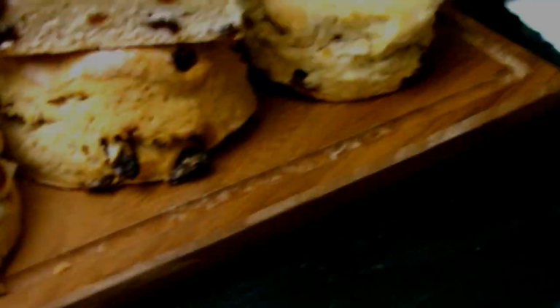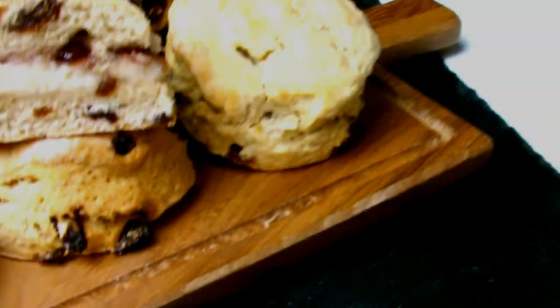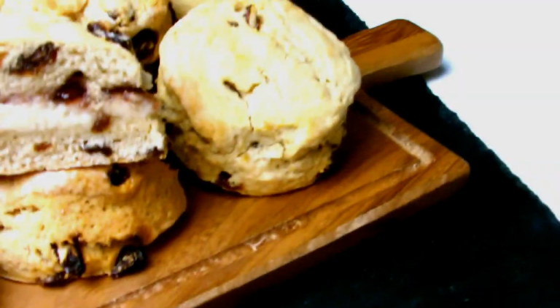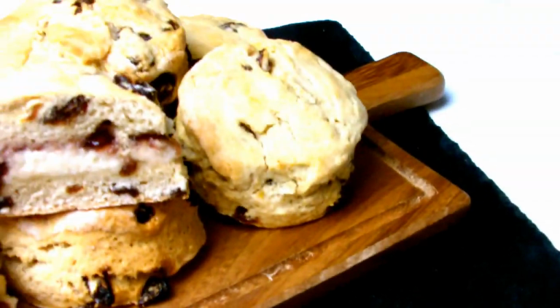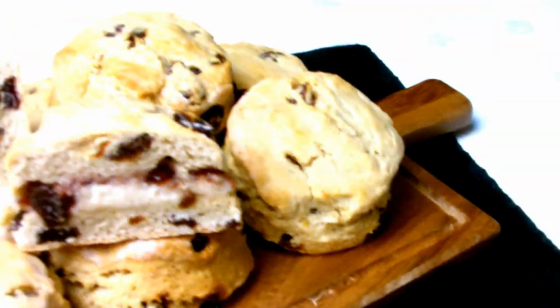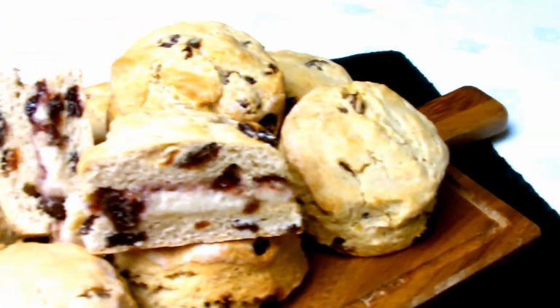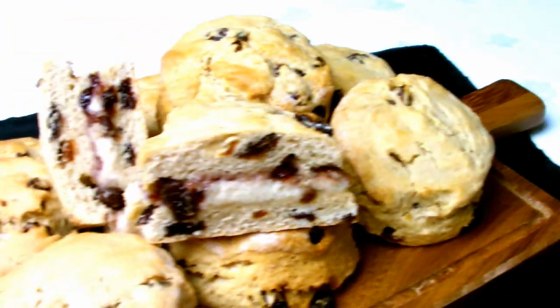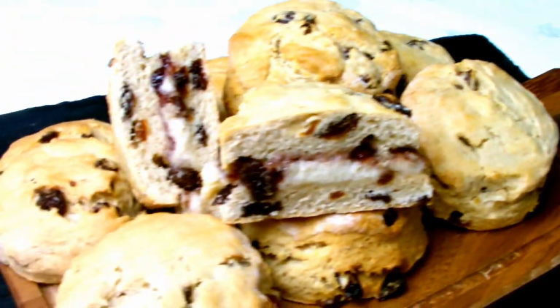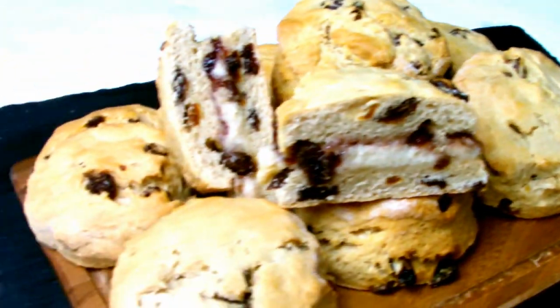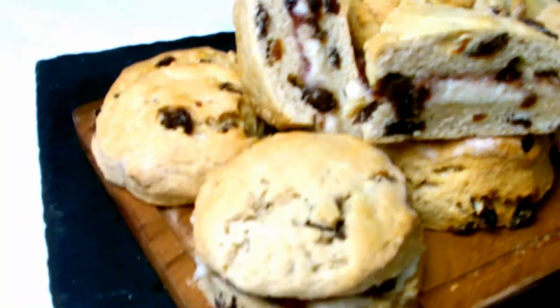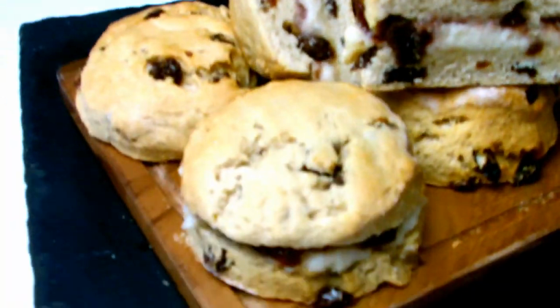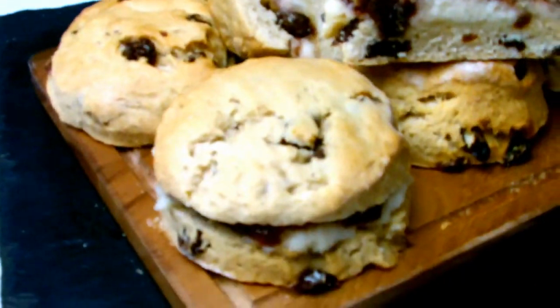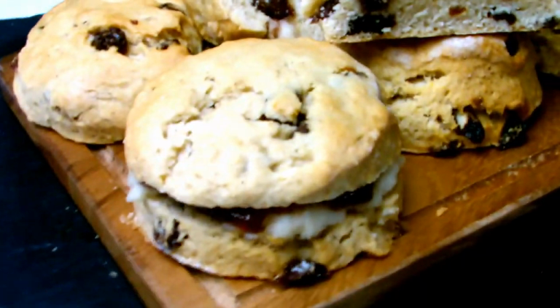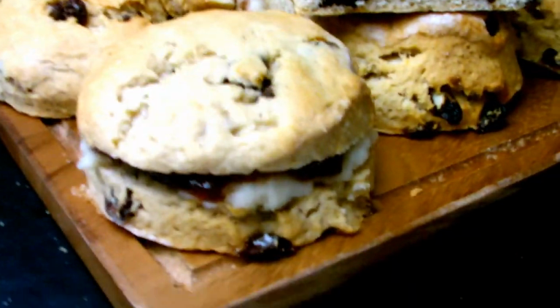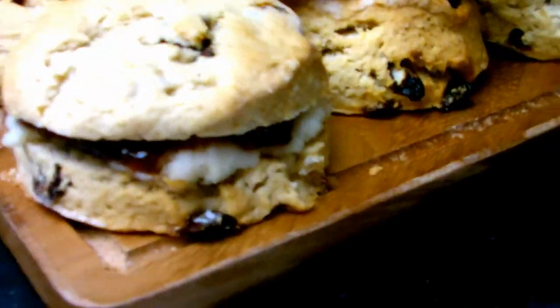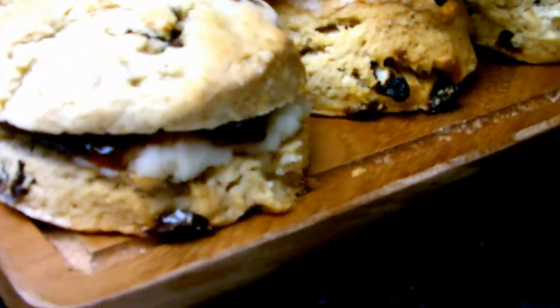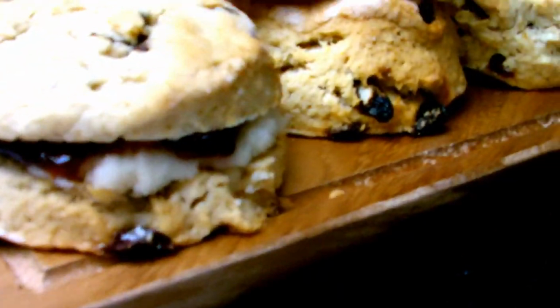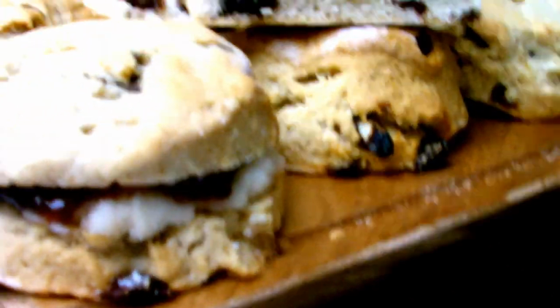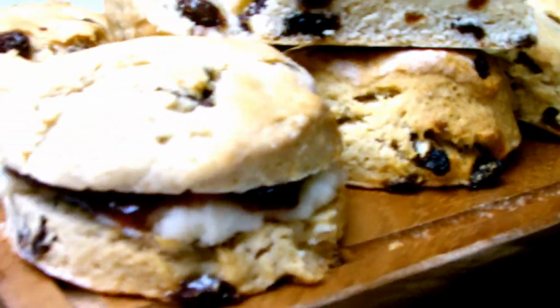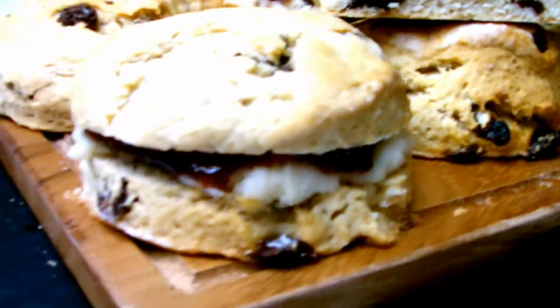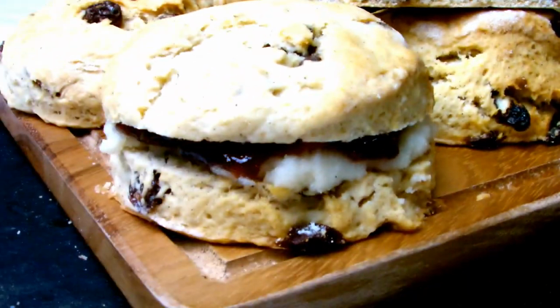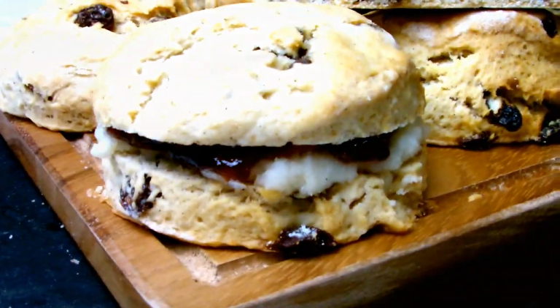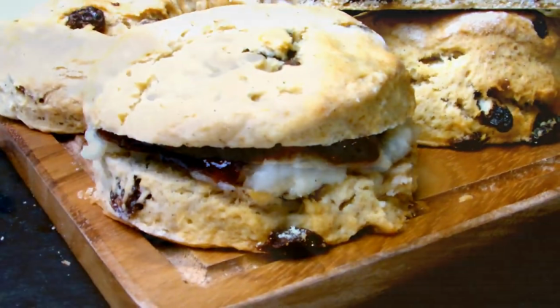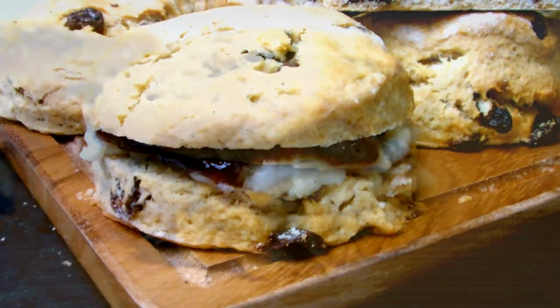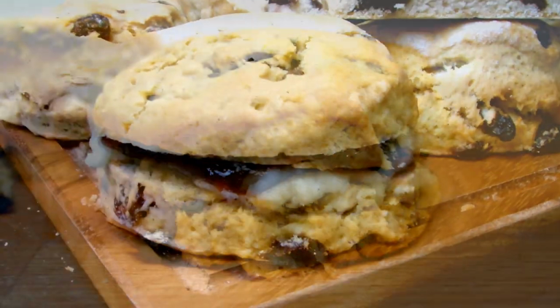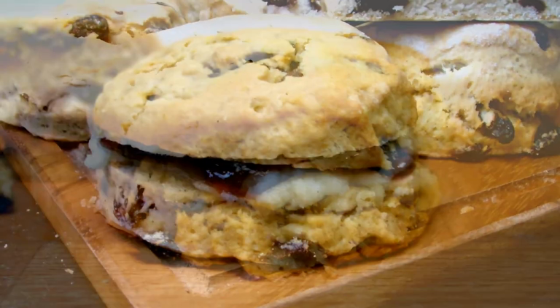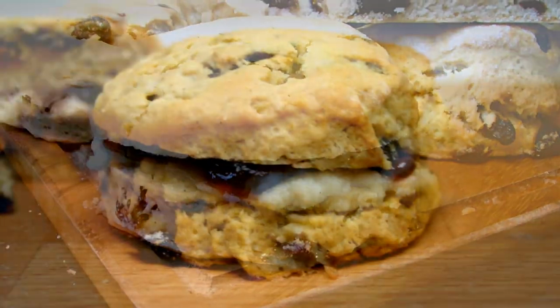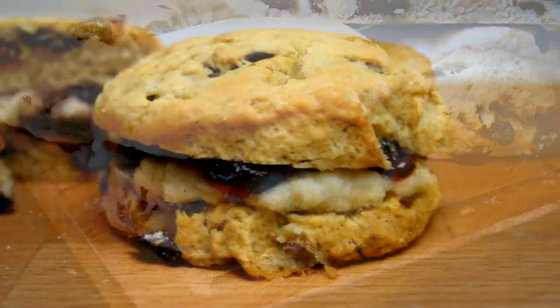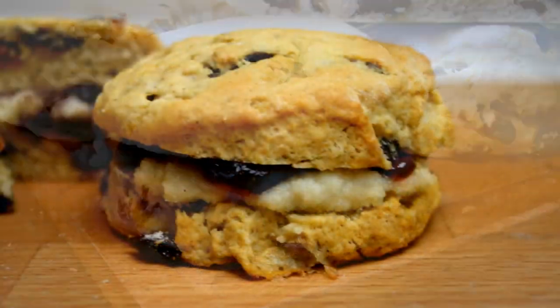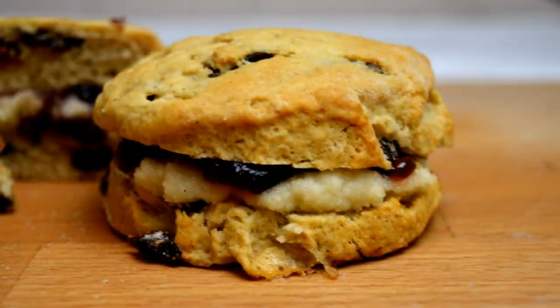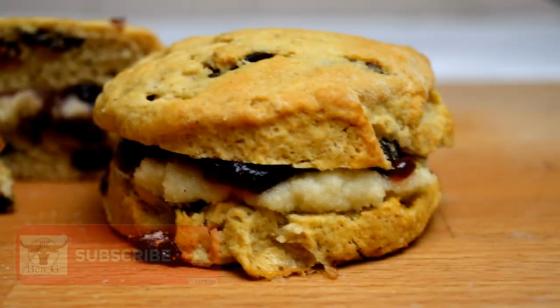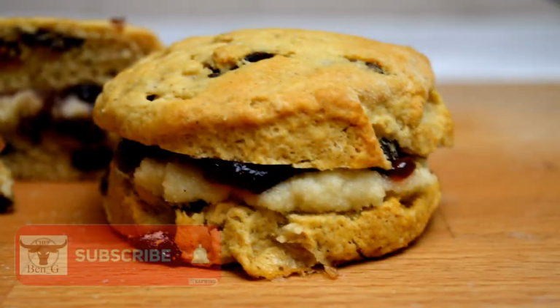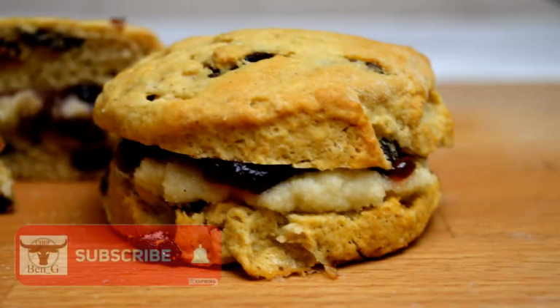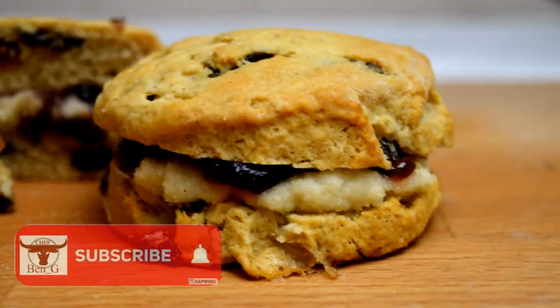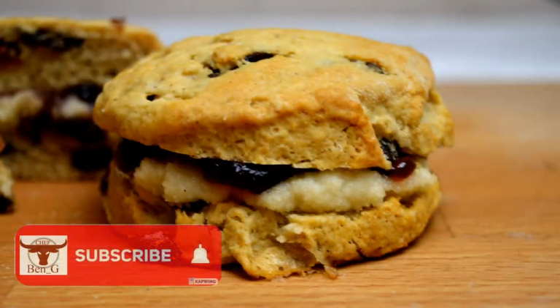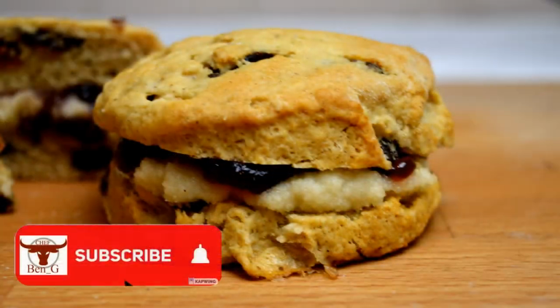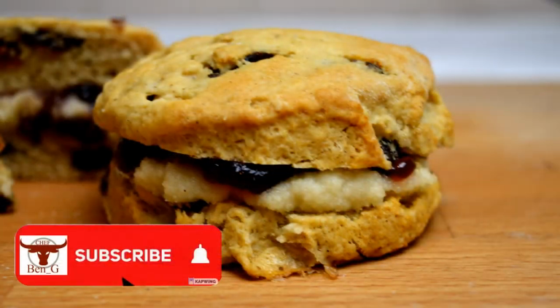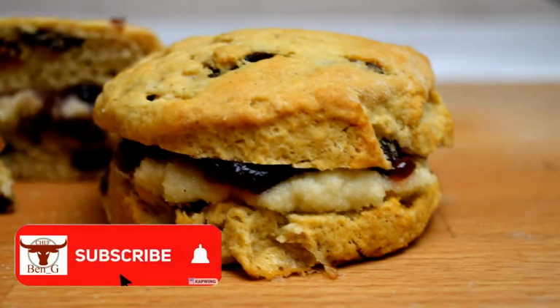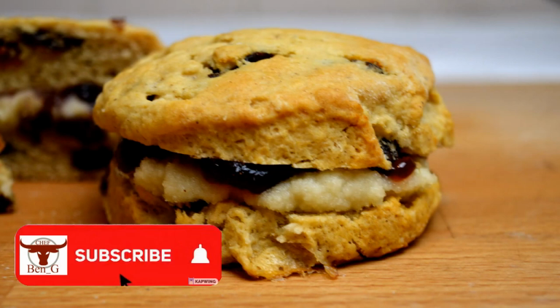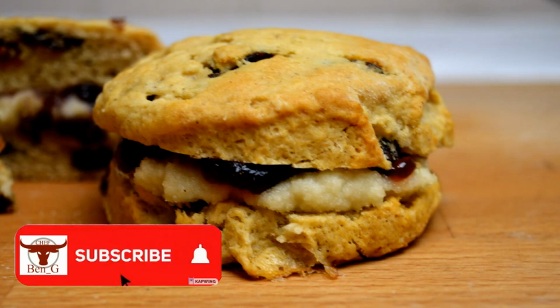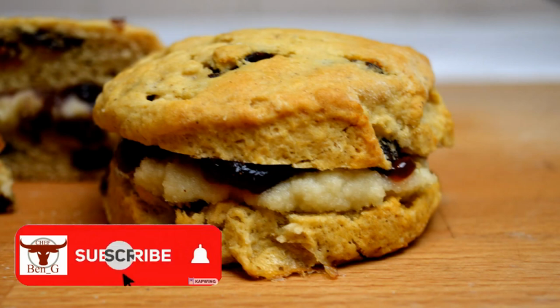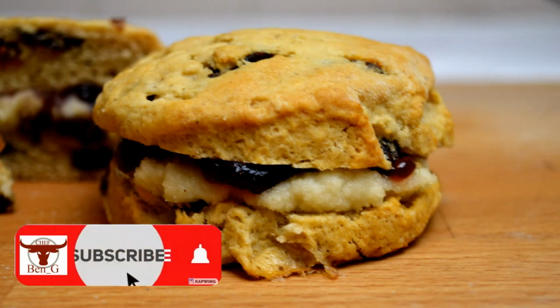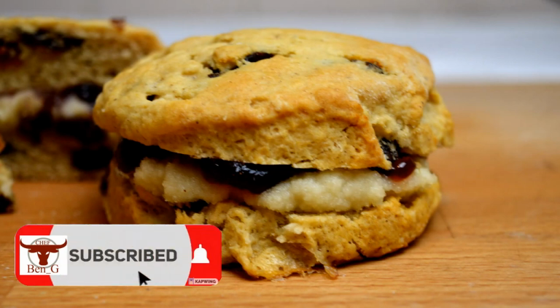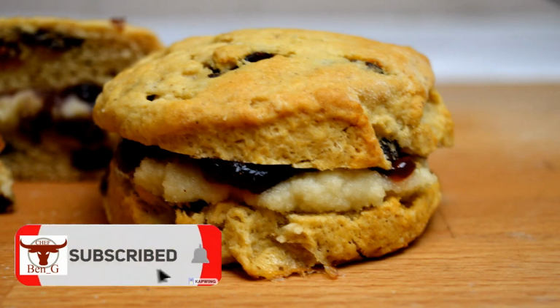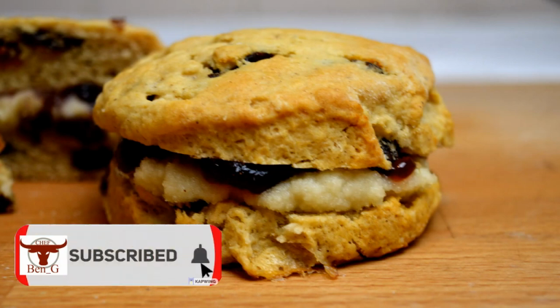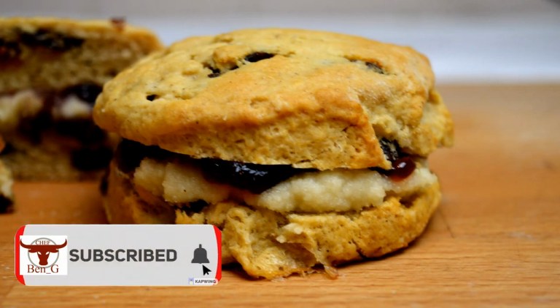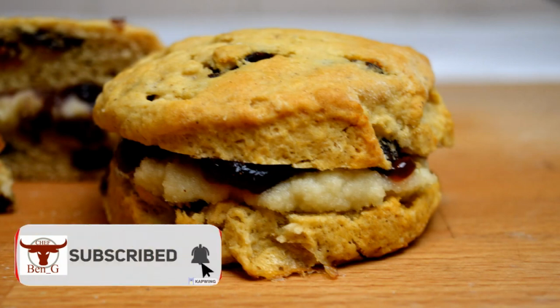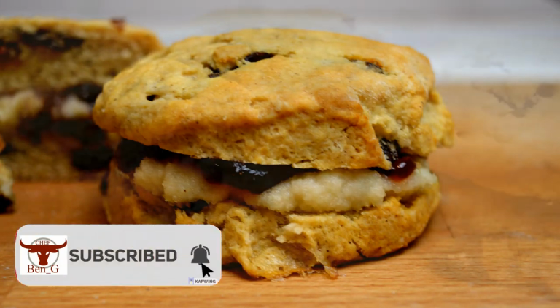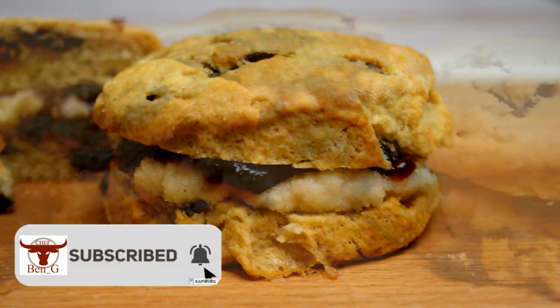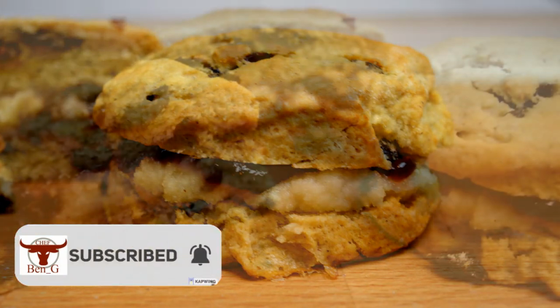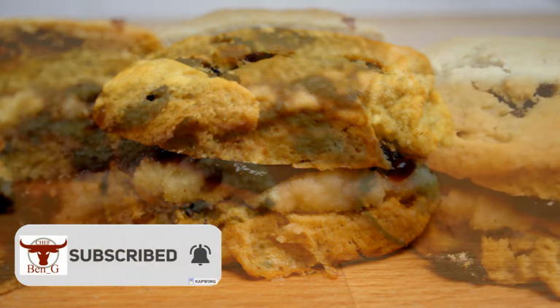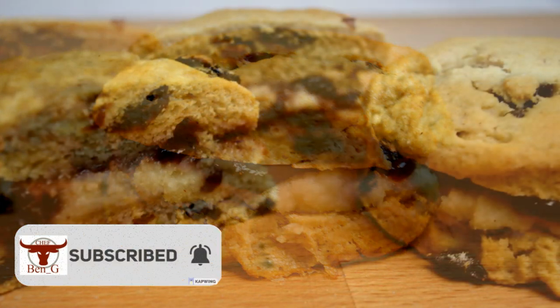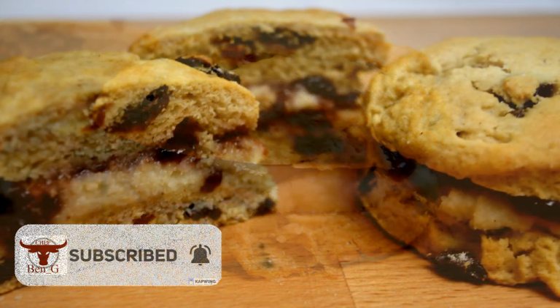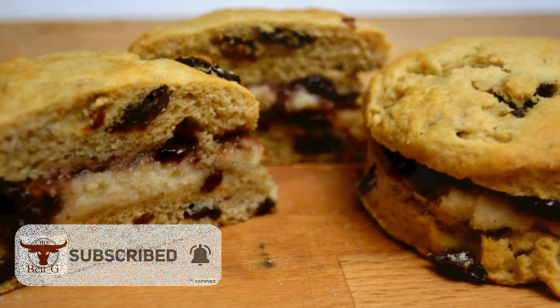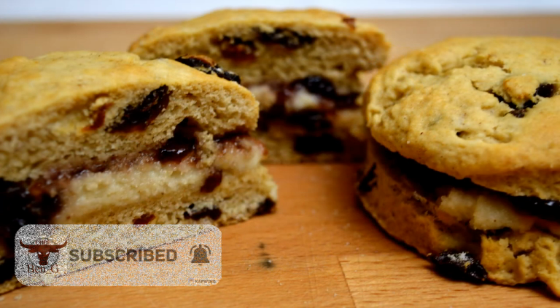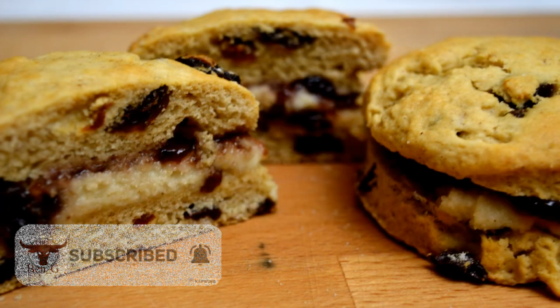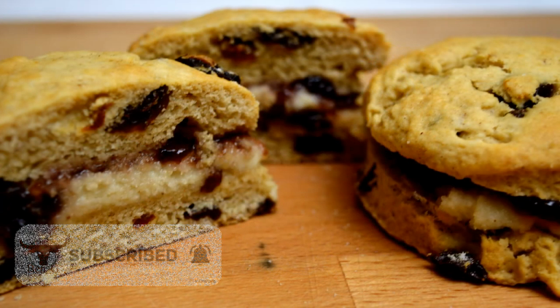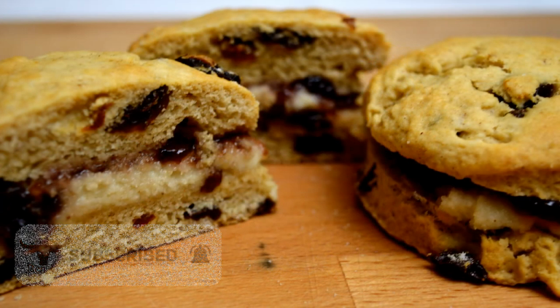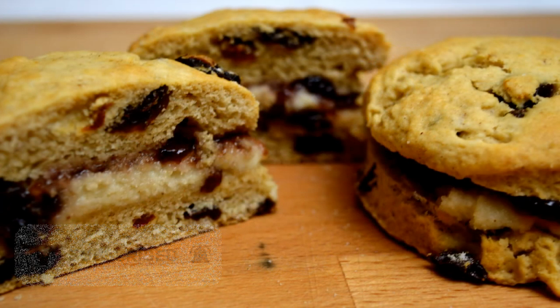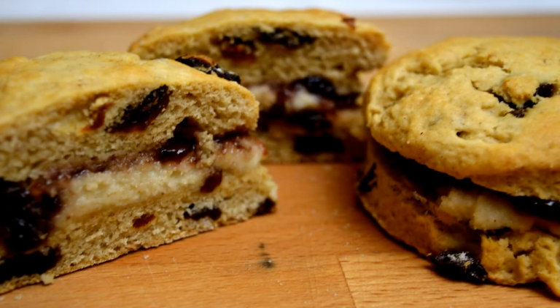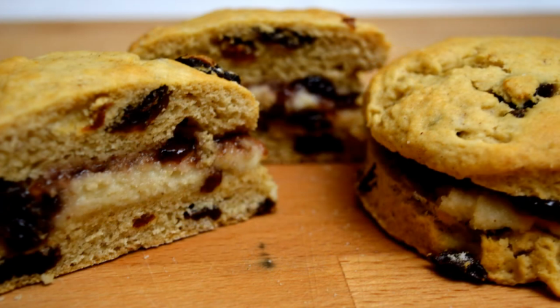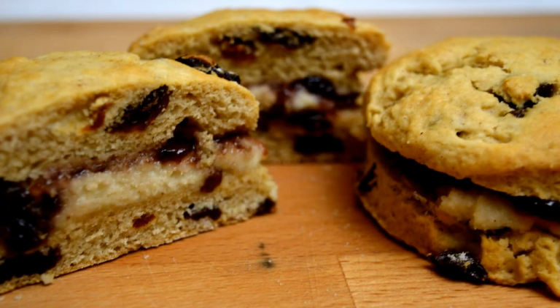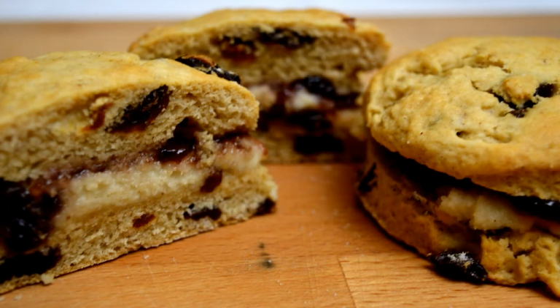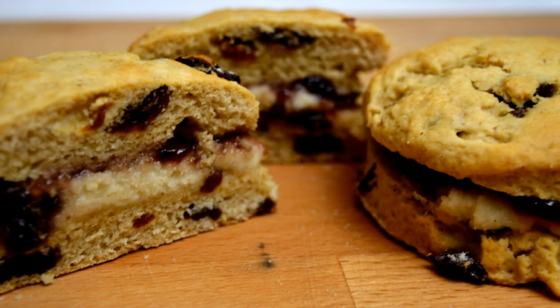Have you ever wanted to be able to take a classic tea time favourite such as a scone and make it suitable for vegans? Stick around because in this video I'll be showing you how!